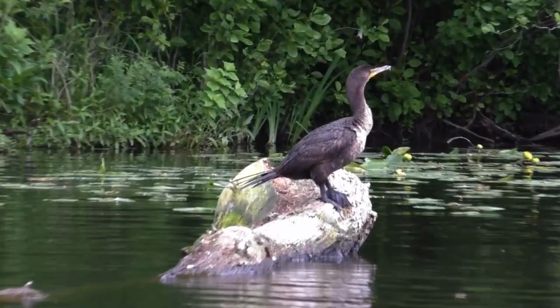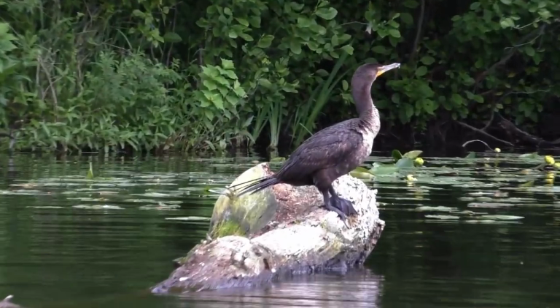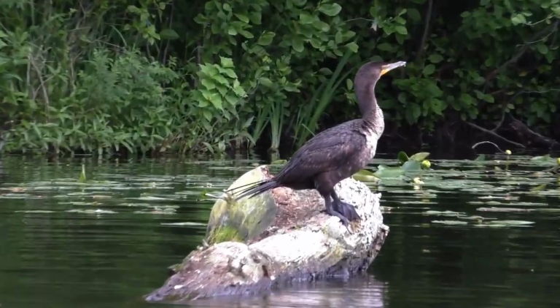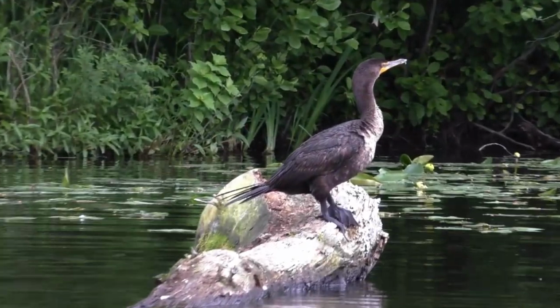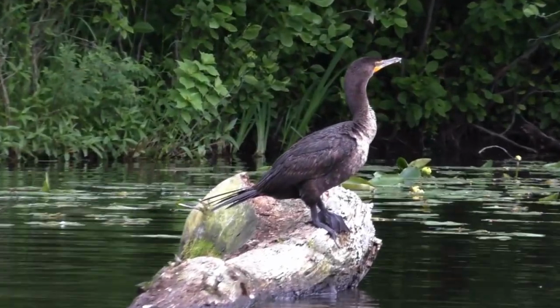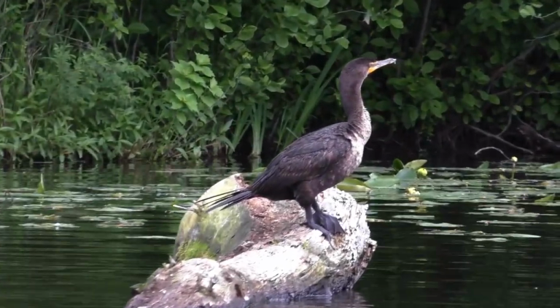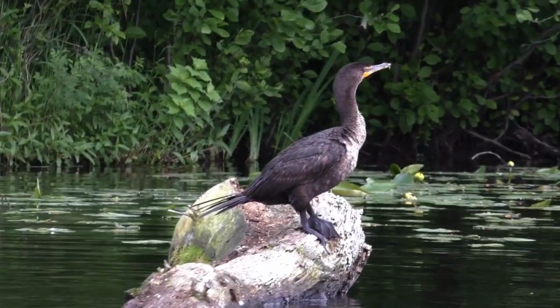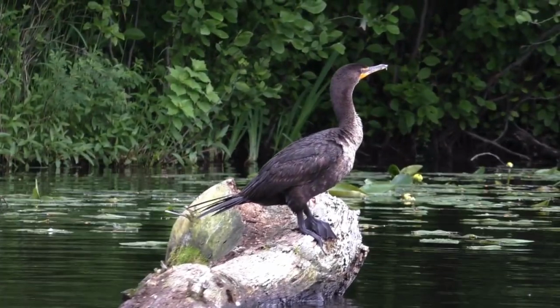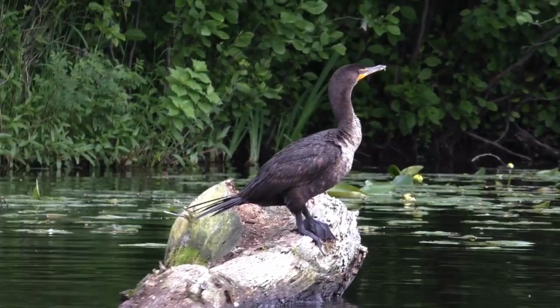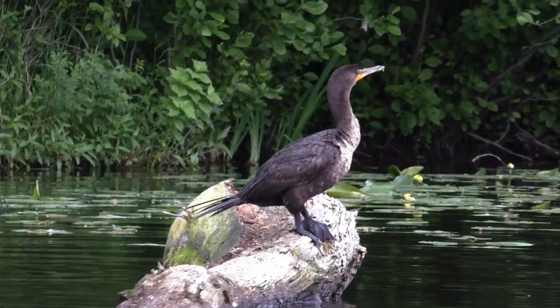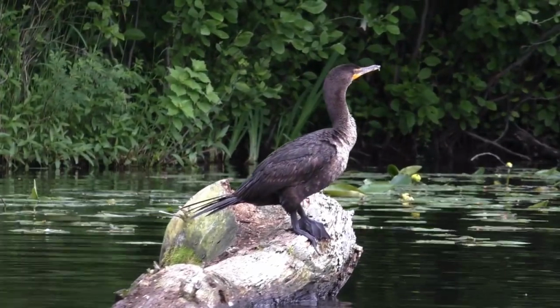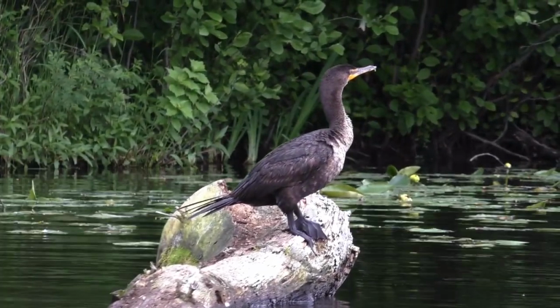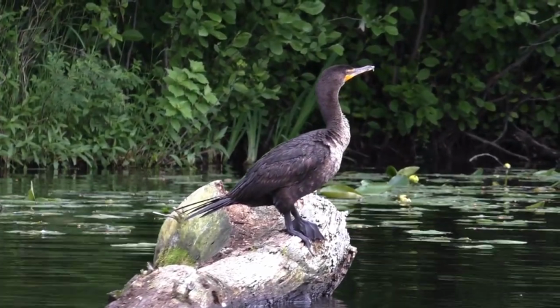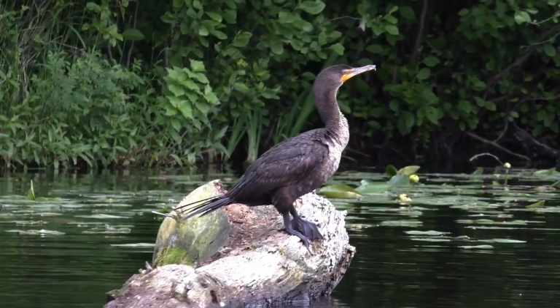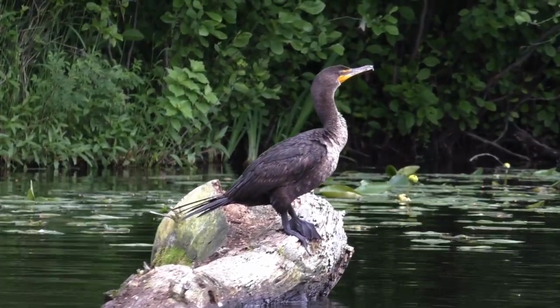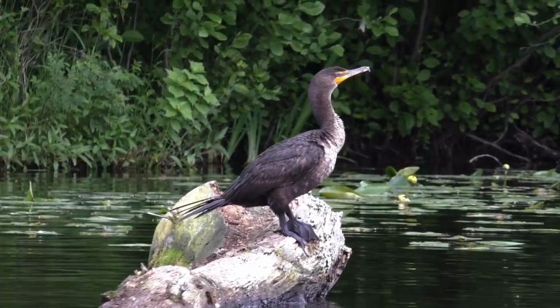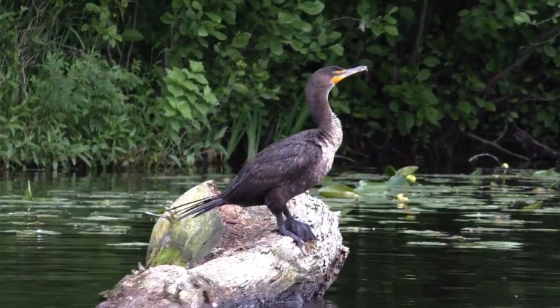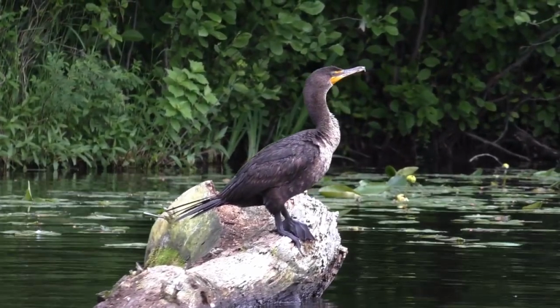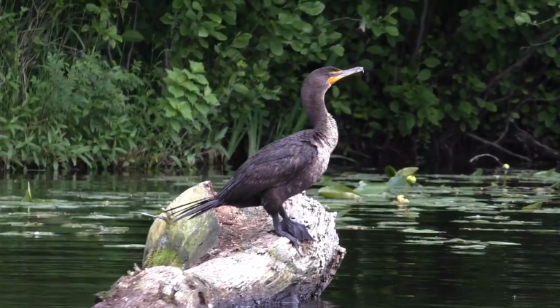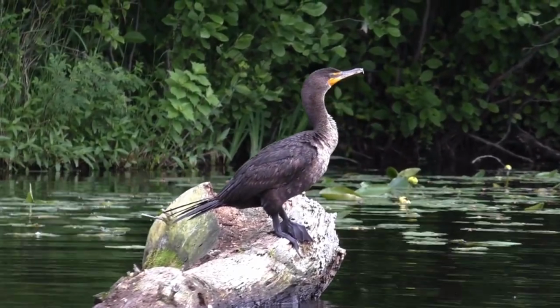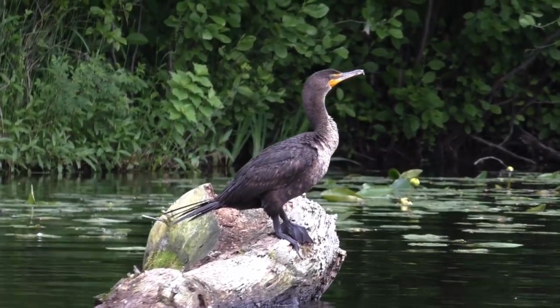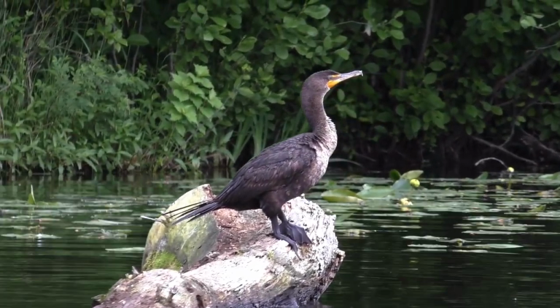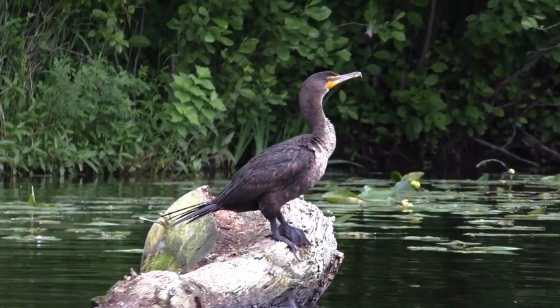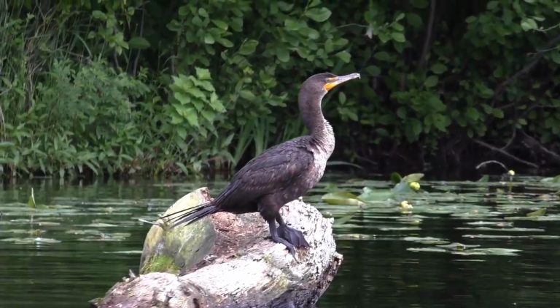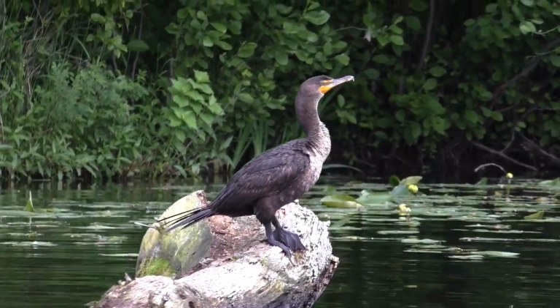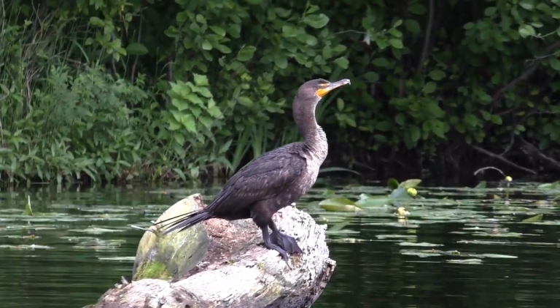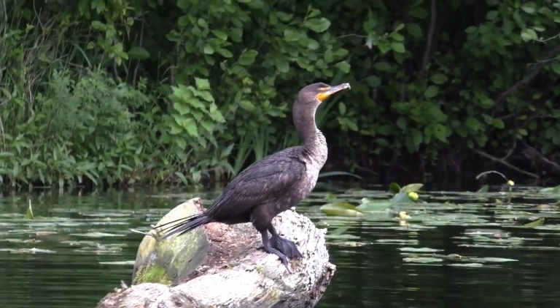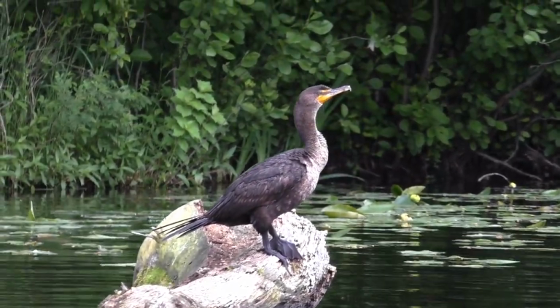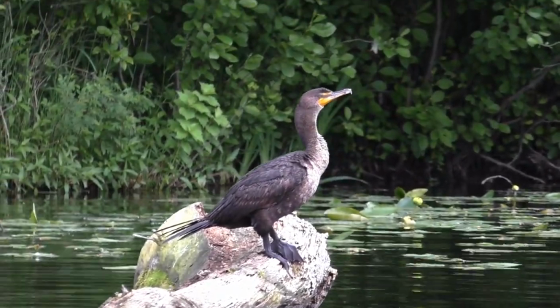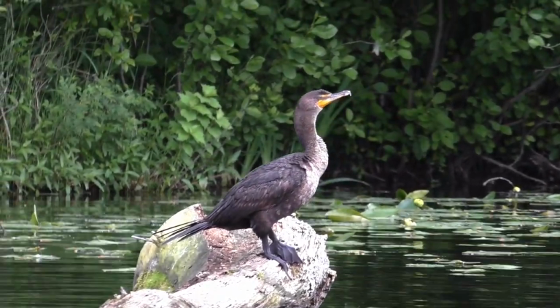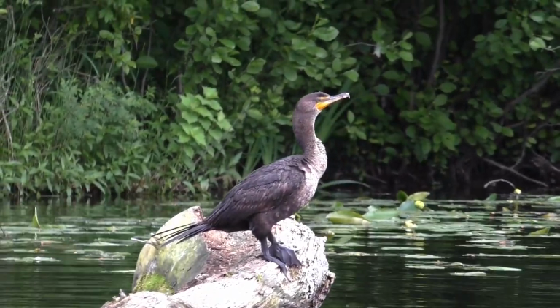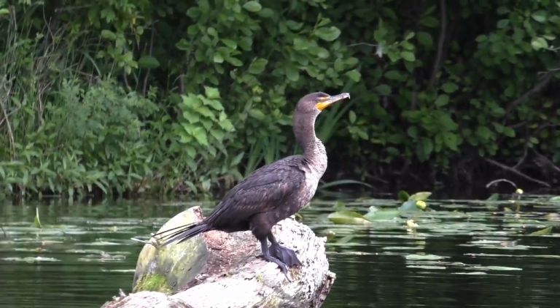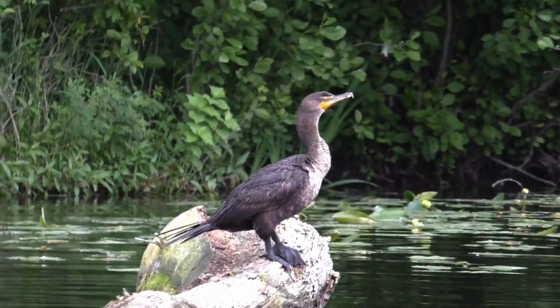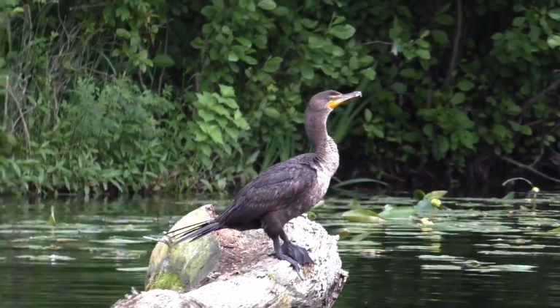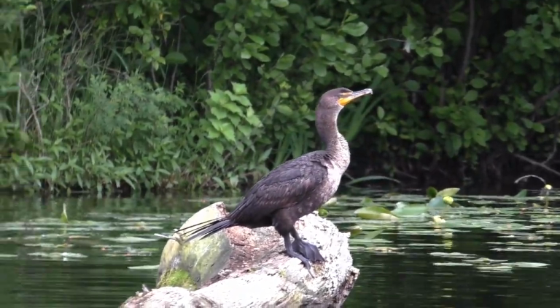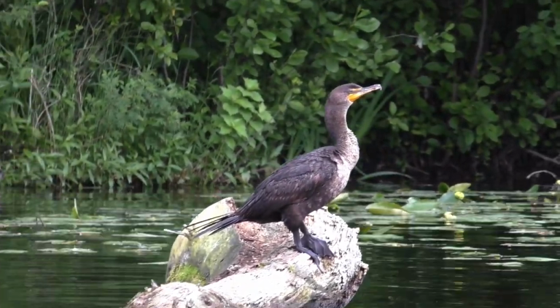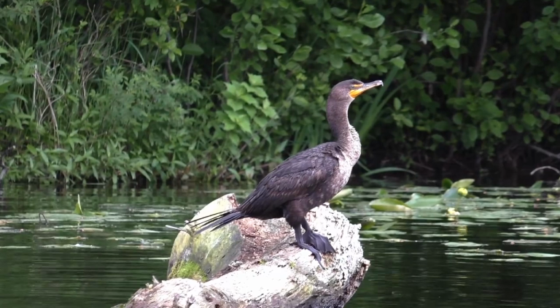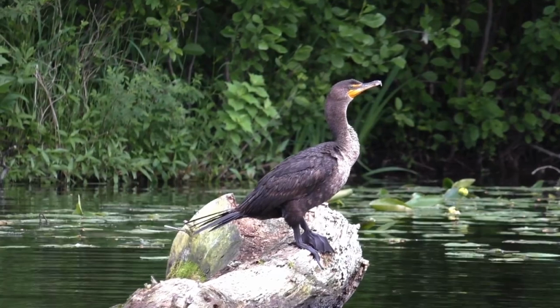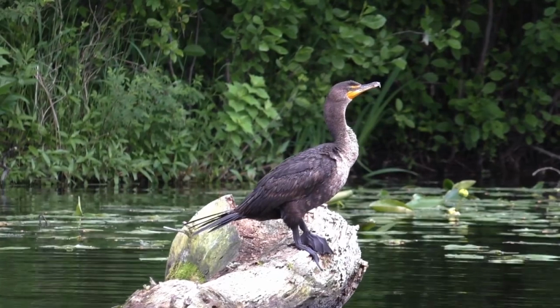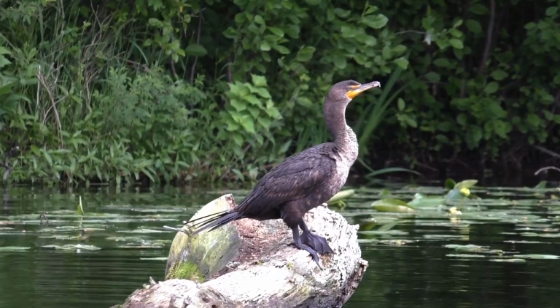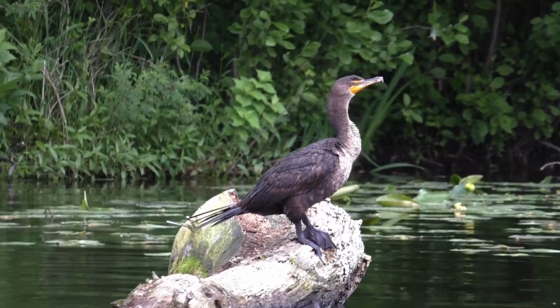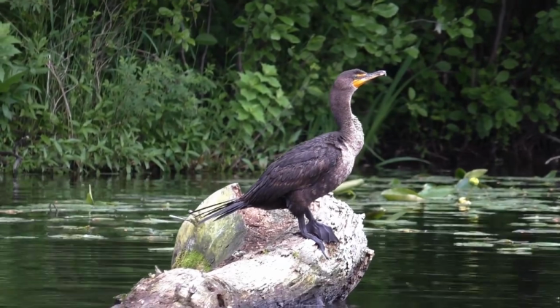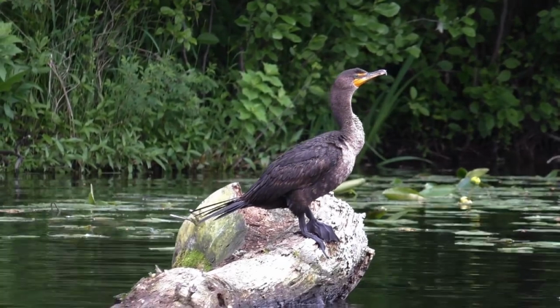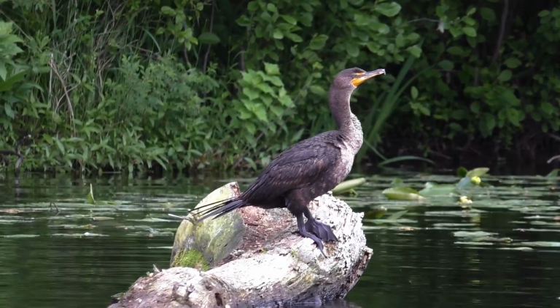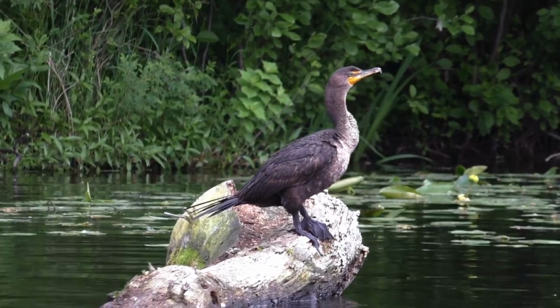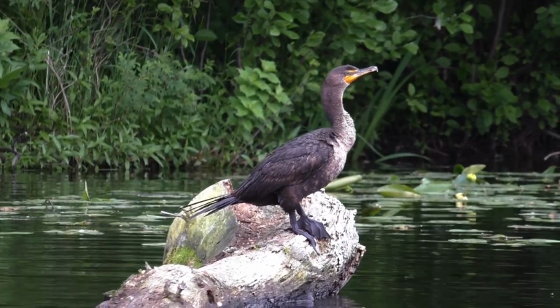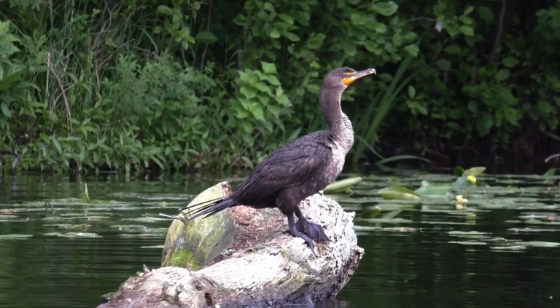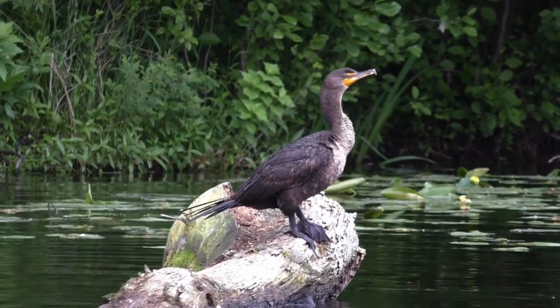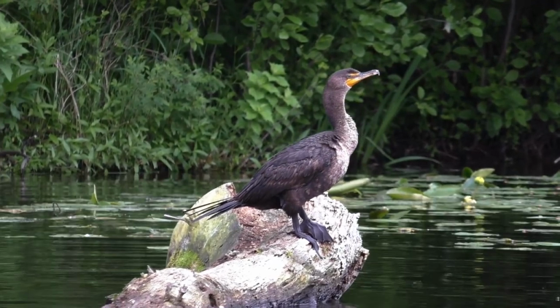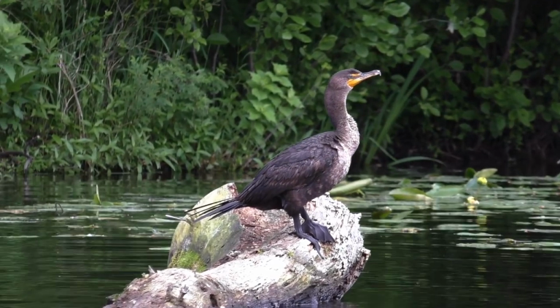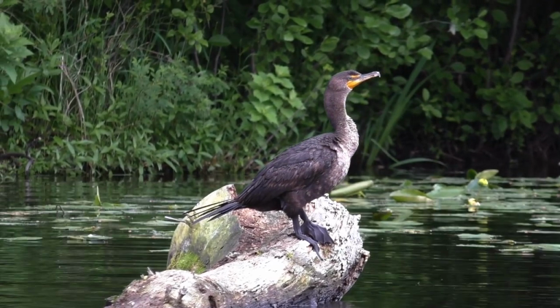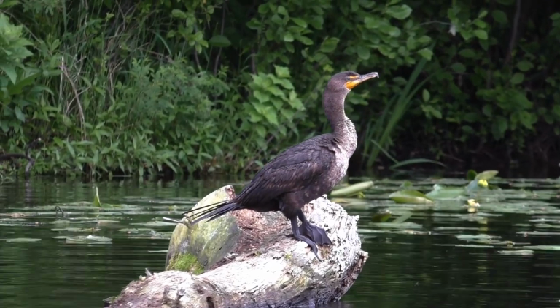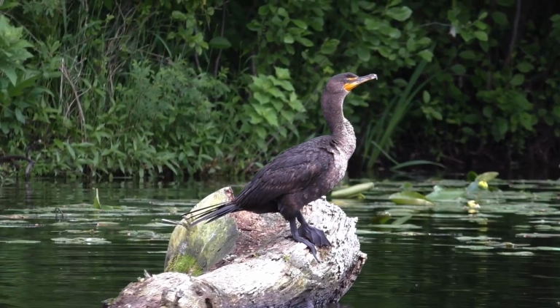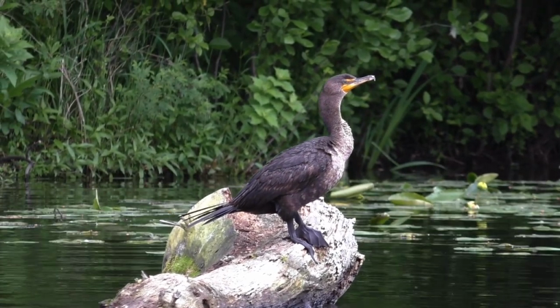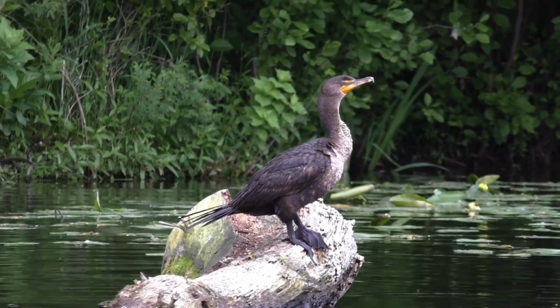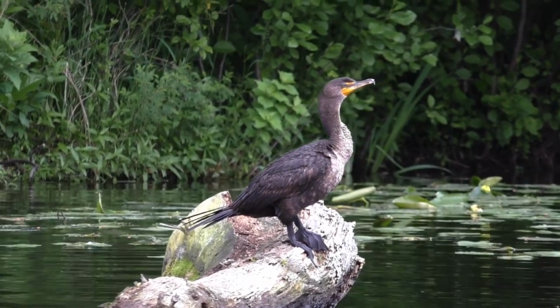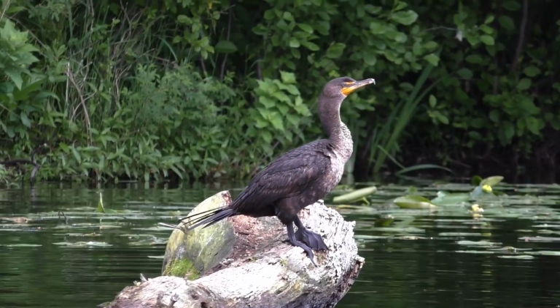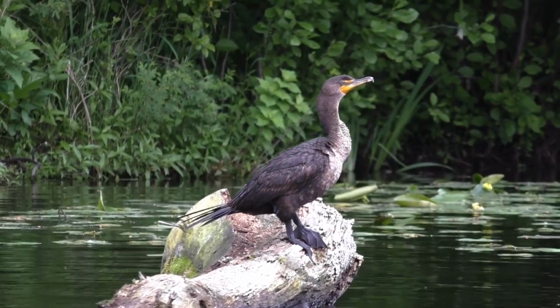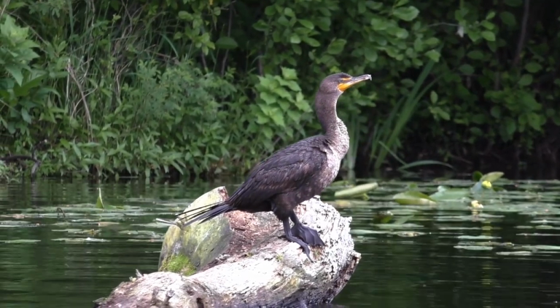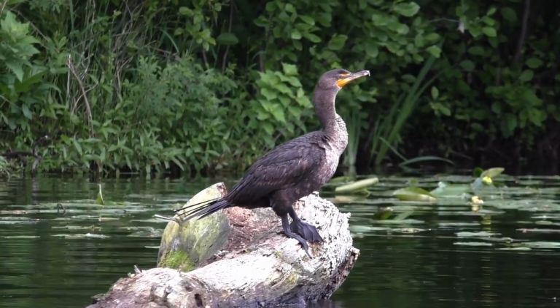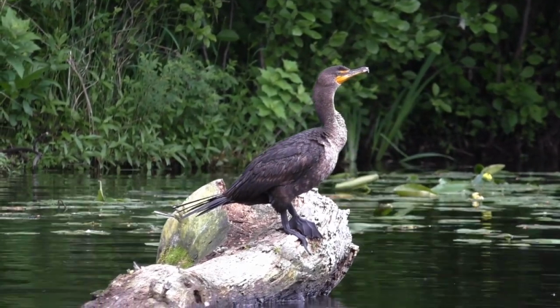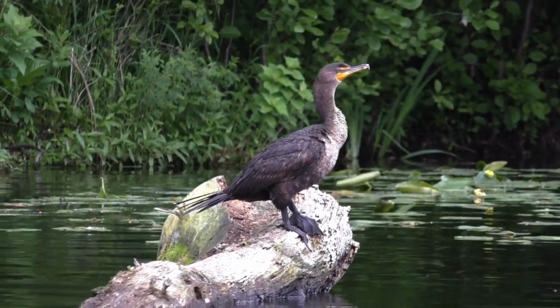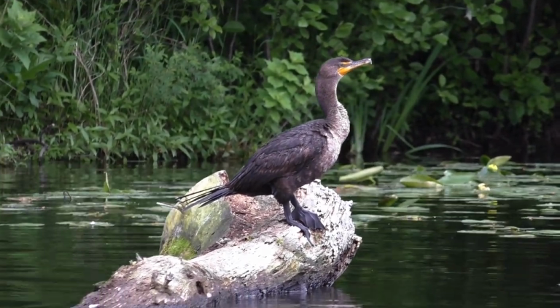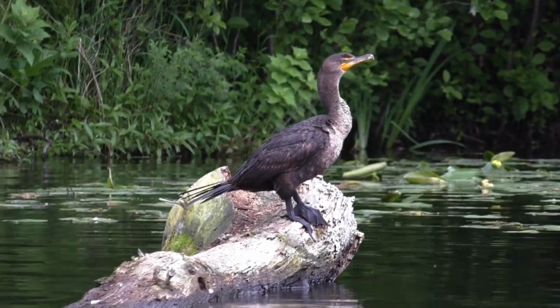I'm having a tough time finding fish, so let's enjoy nature, relax, and float around on the raft for a bit.